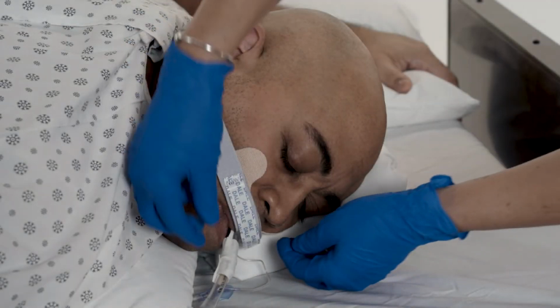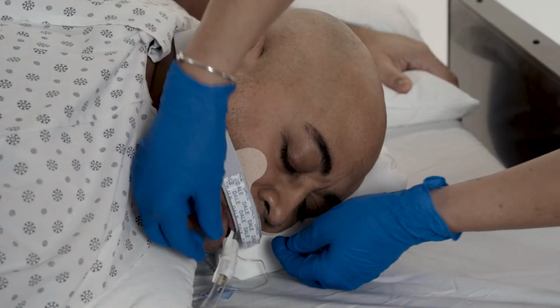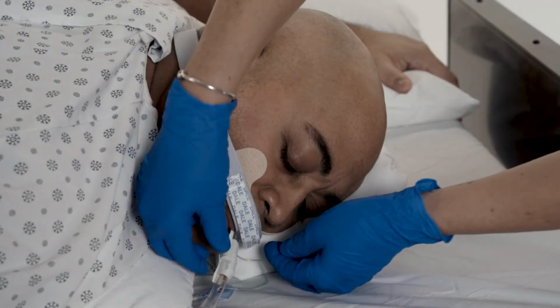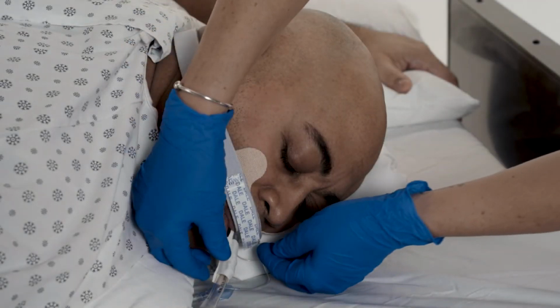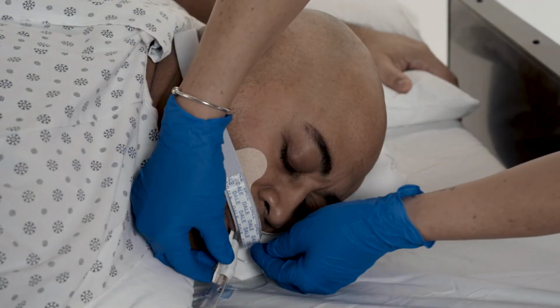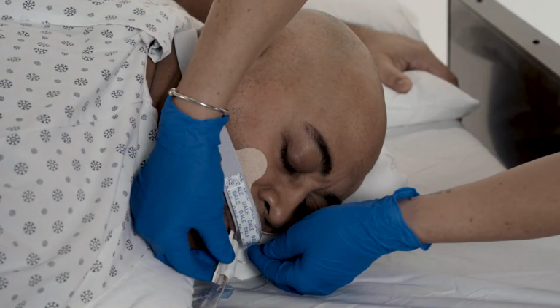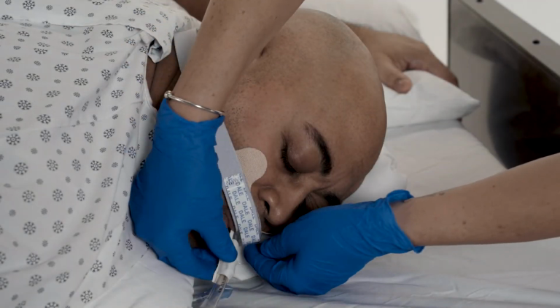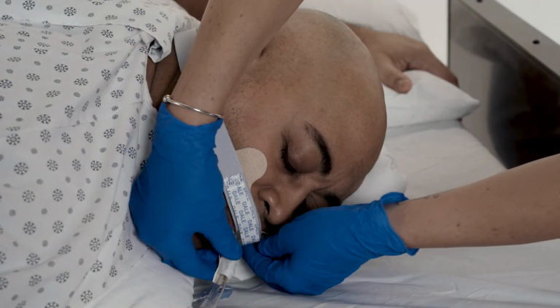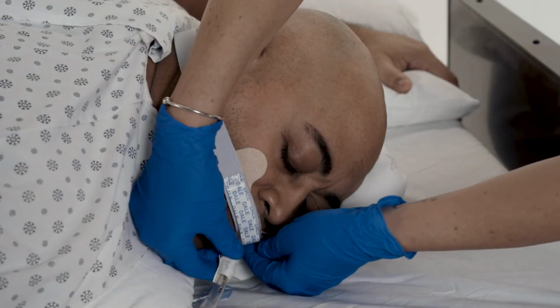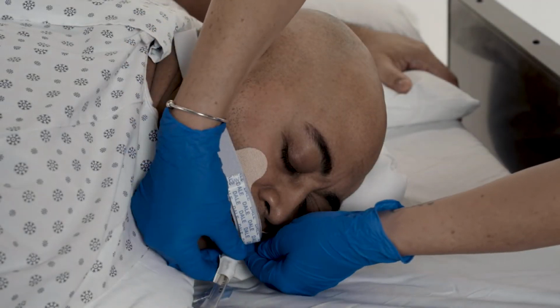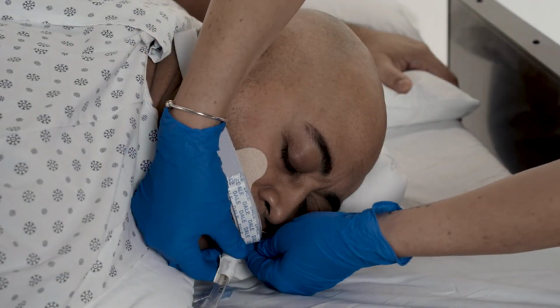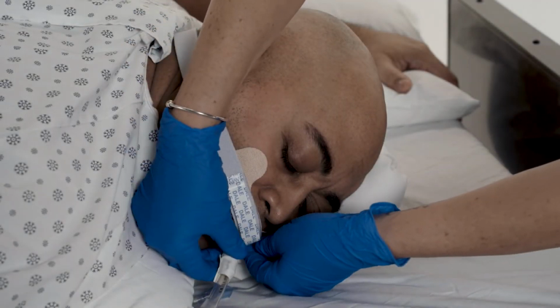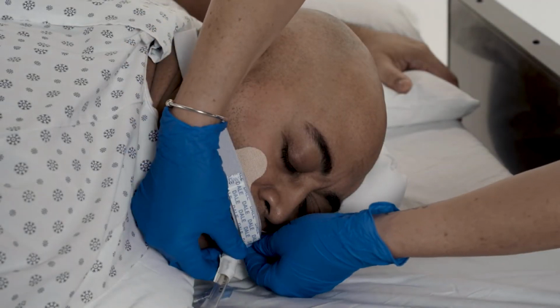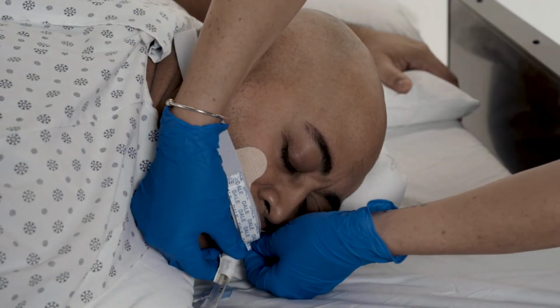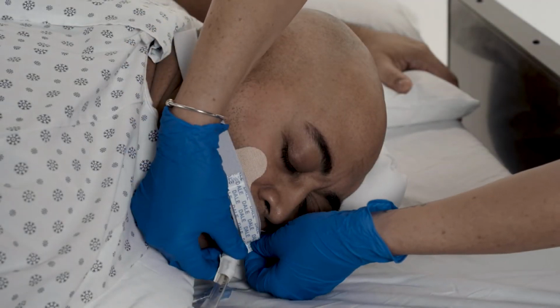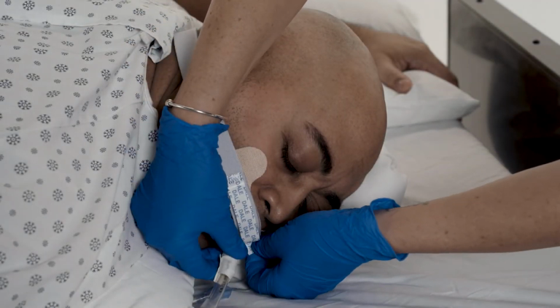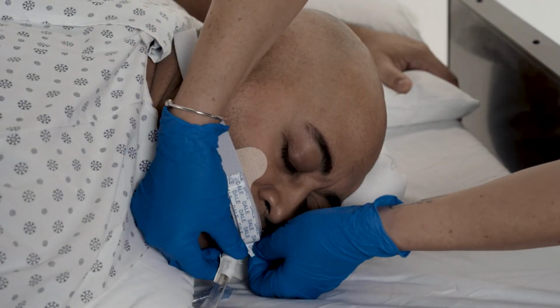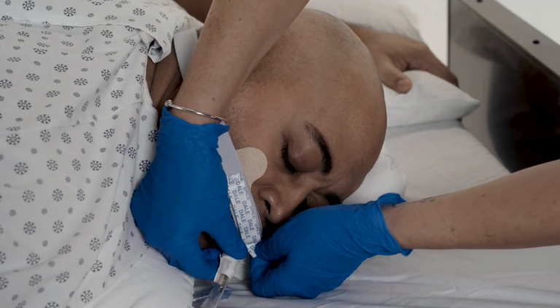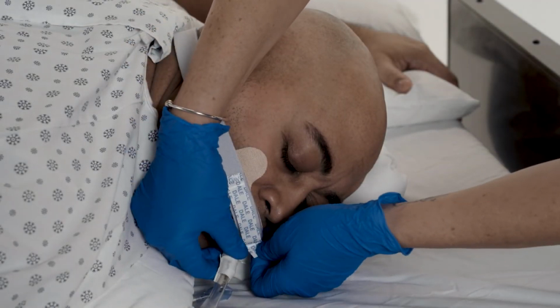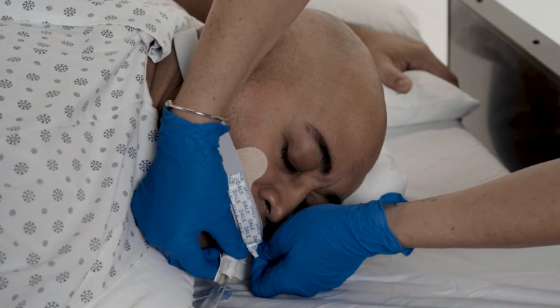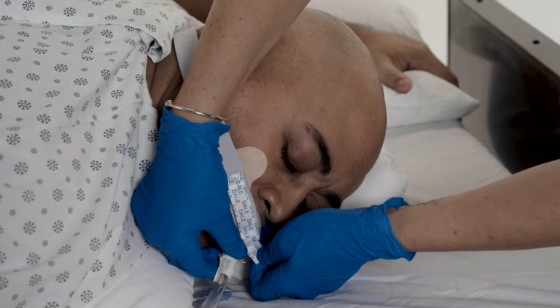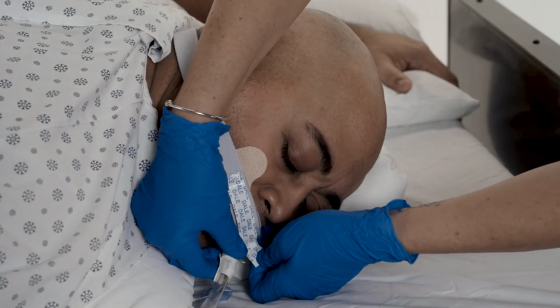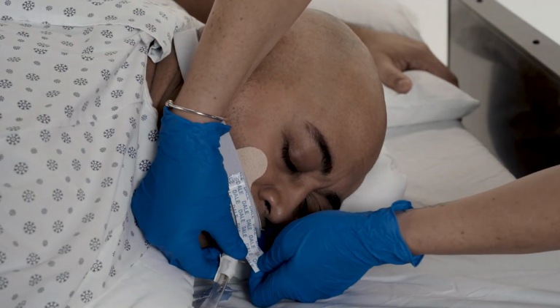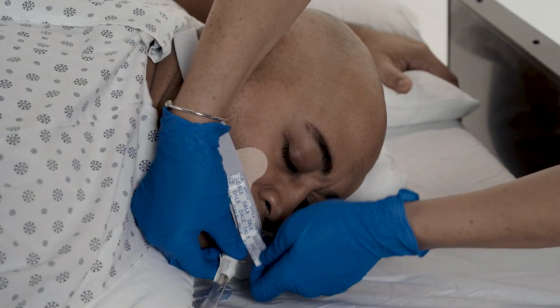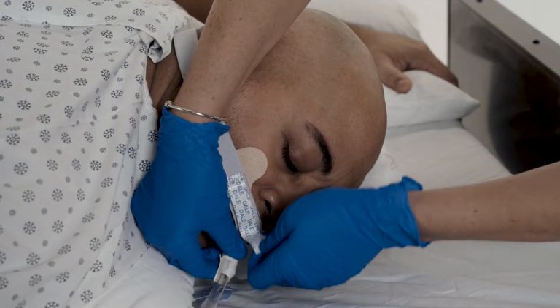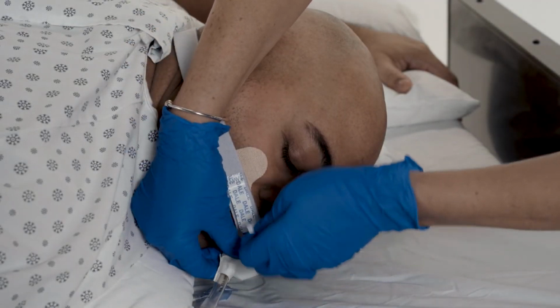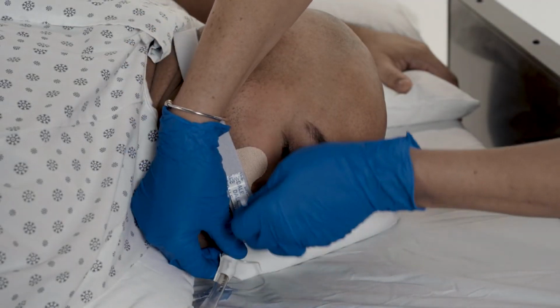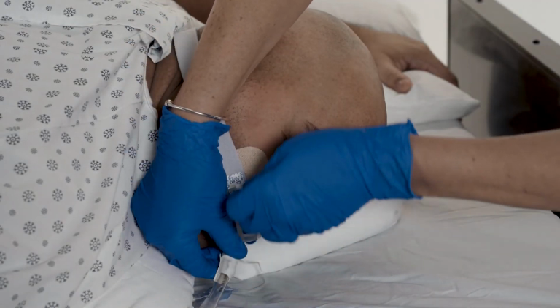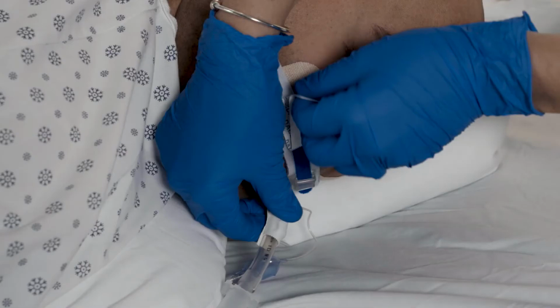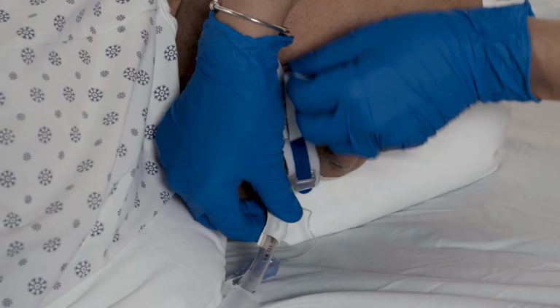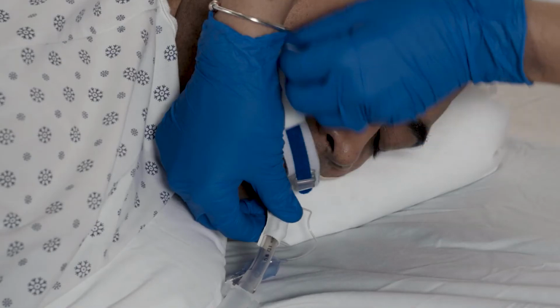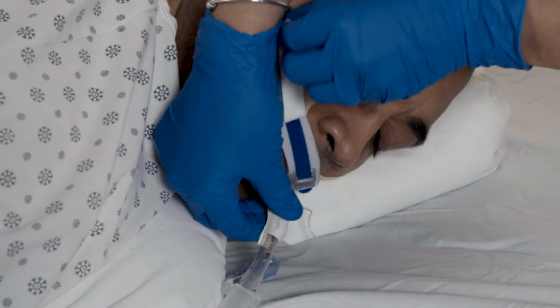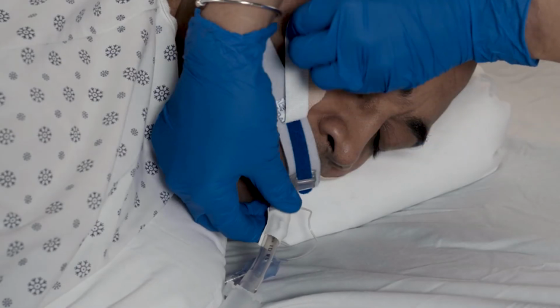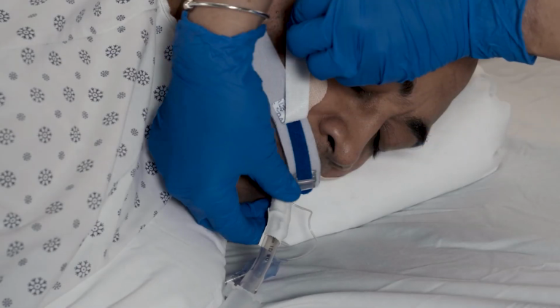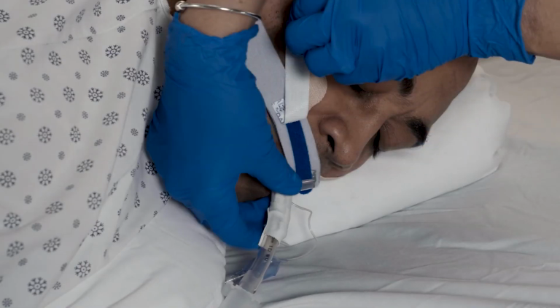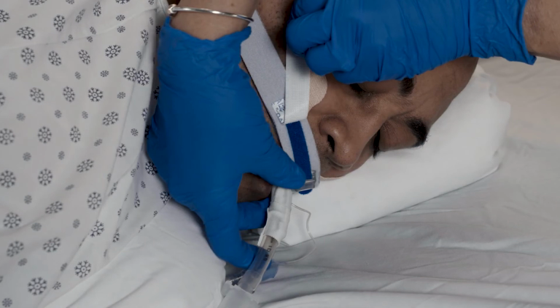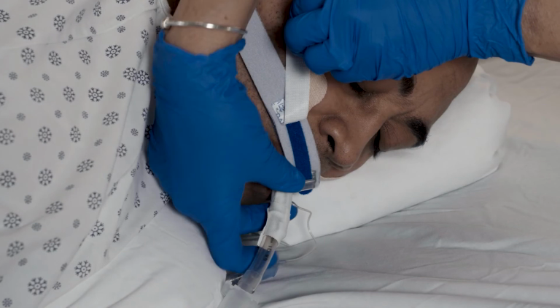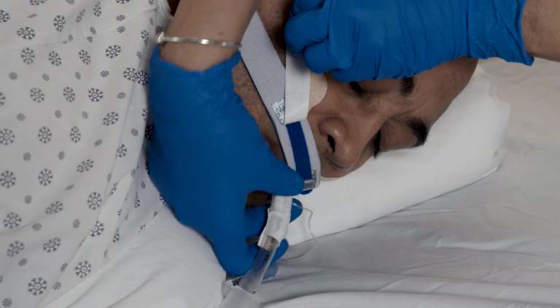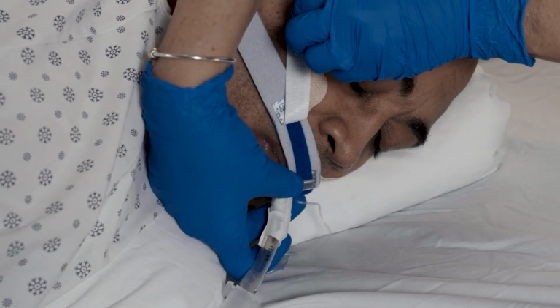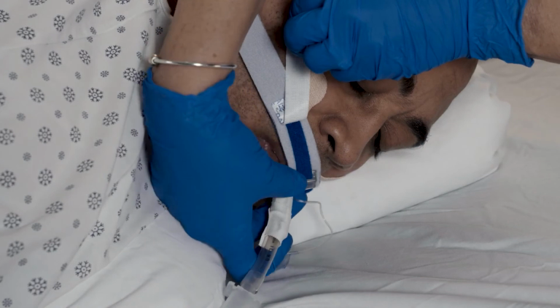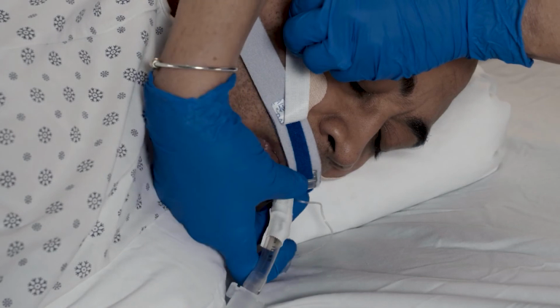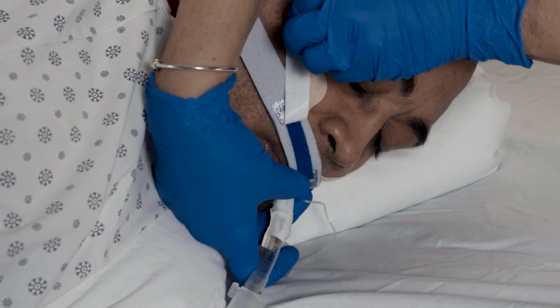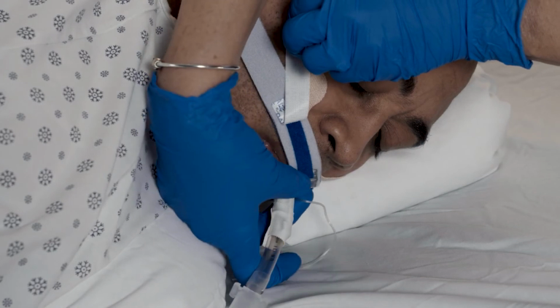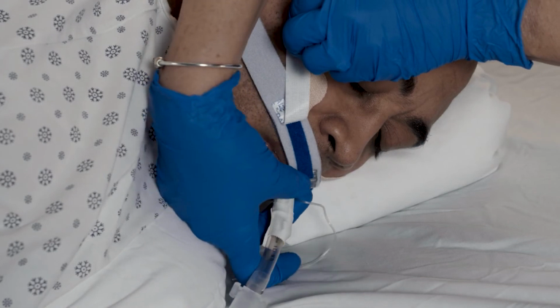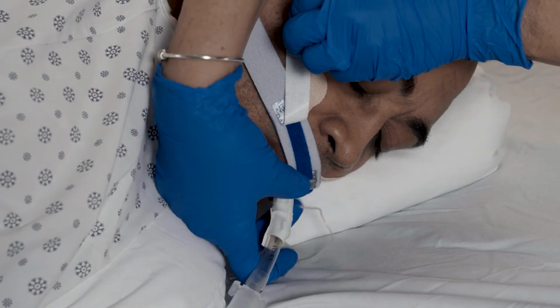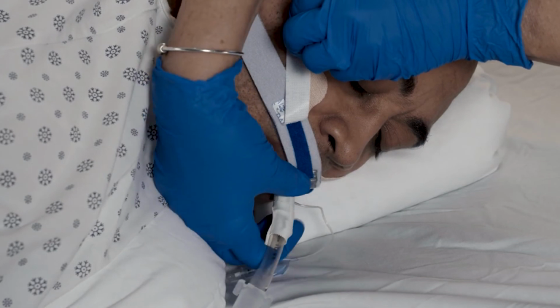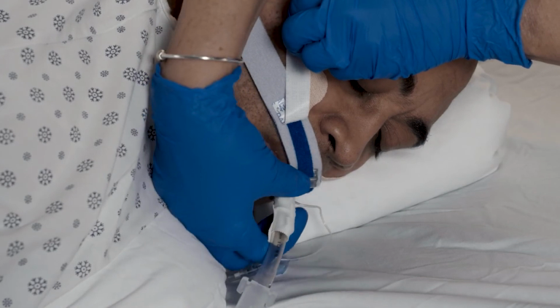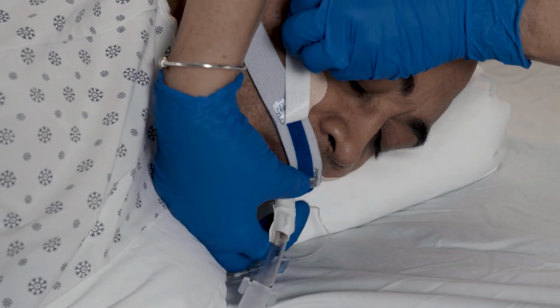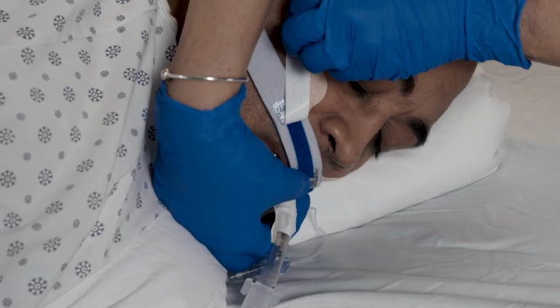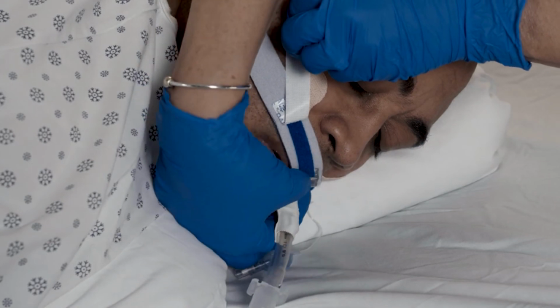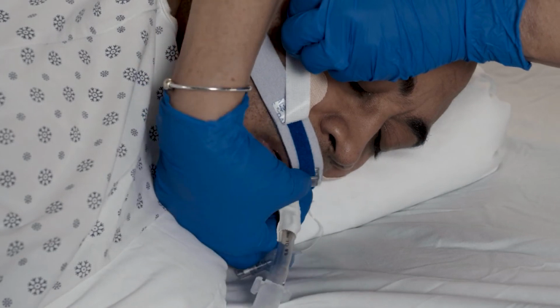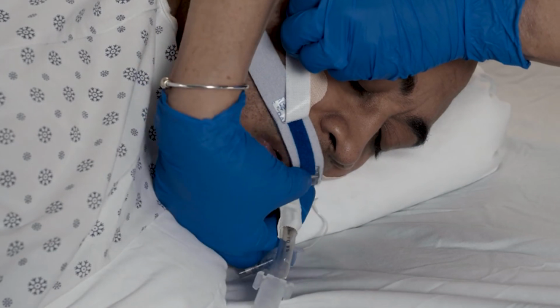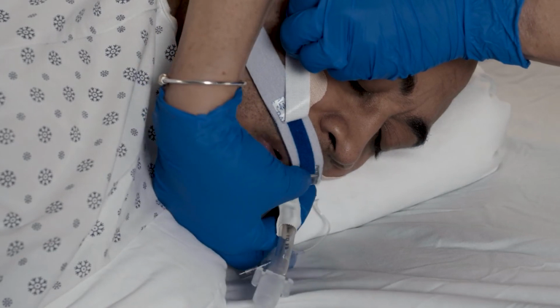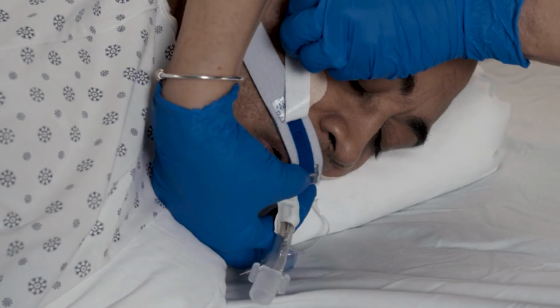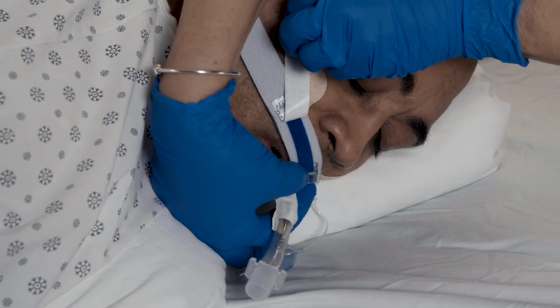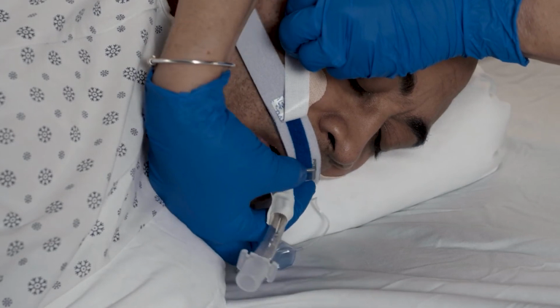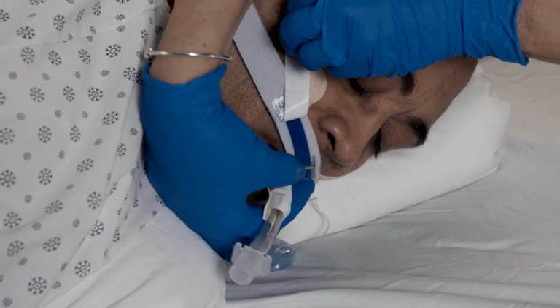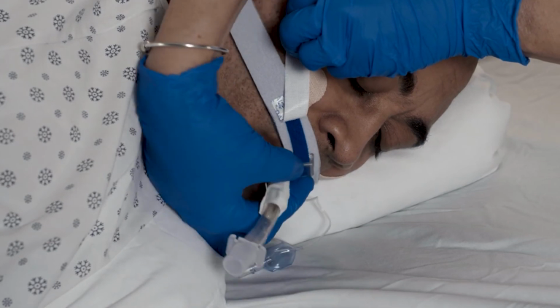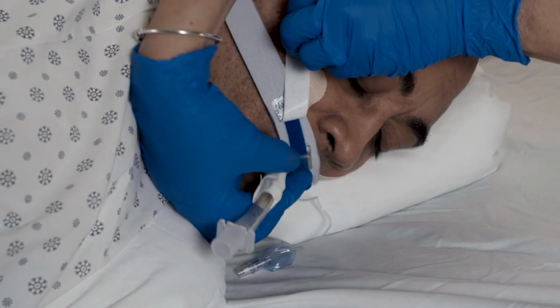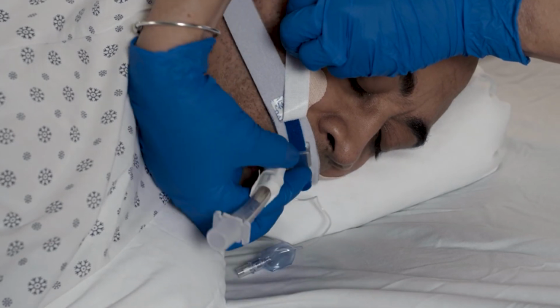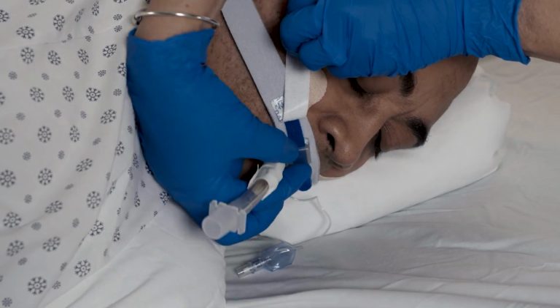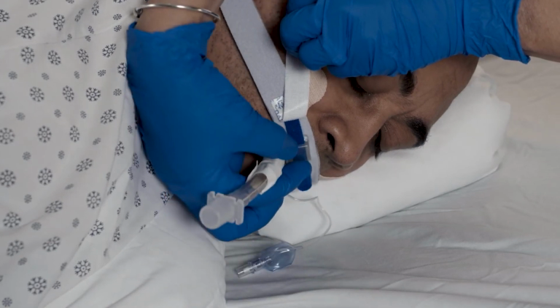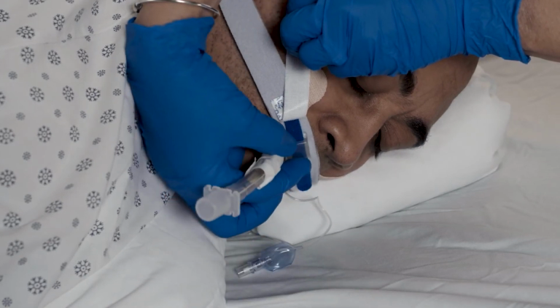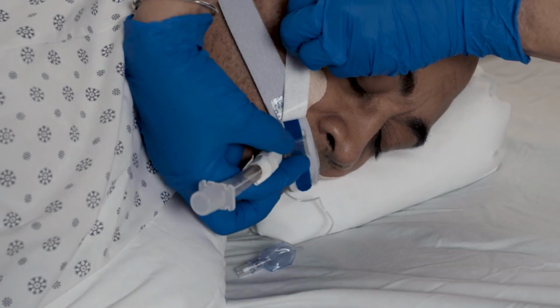The Dale BreezeLock Endotracheal Tube Holder can also be used on patients in the prone position.